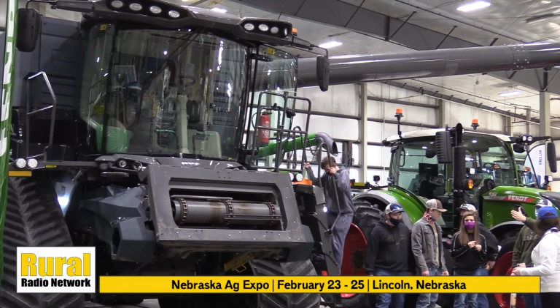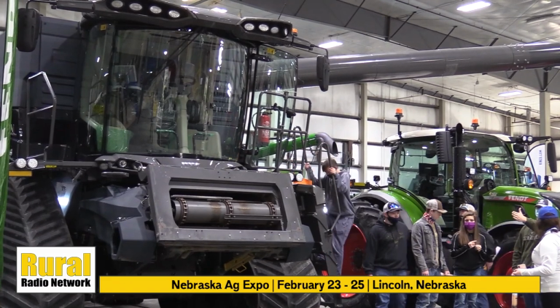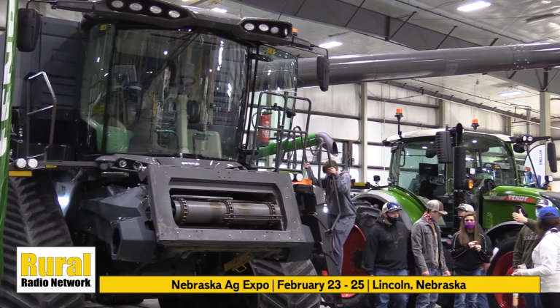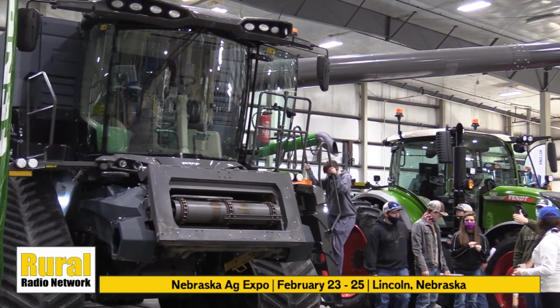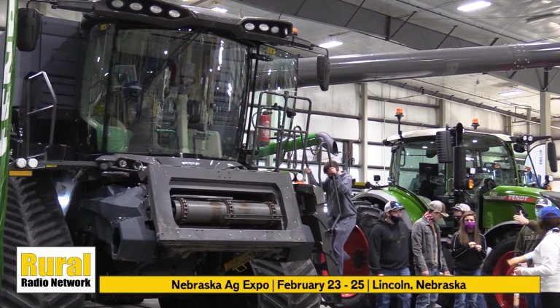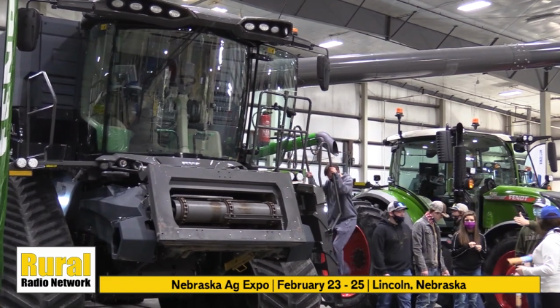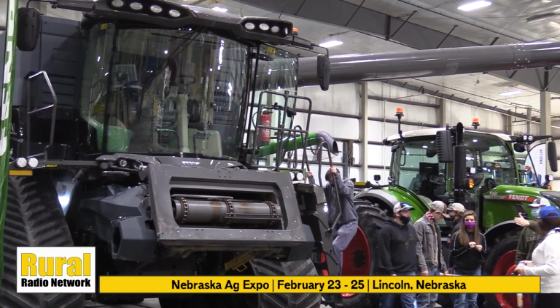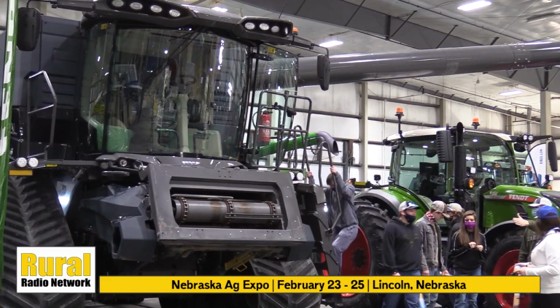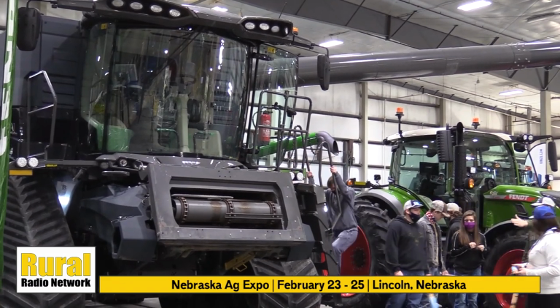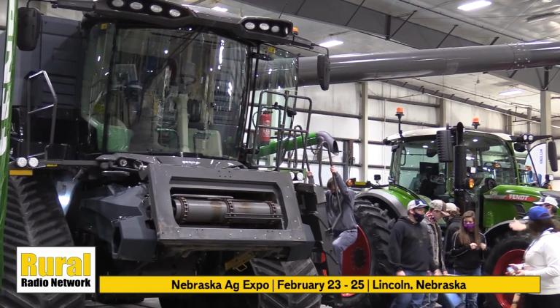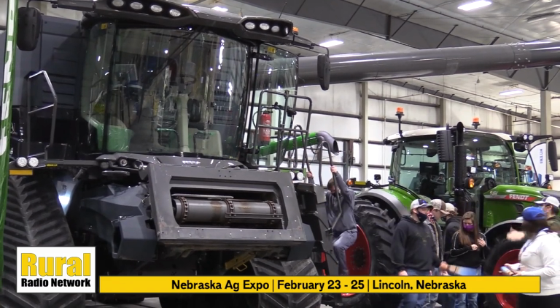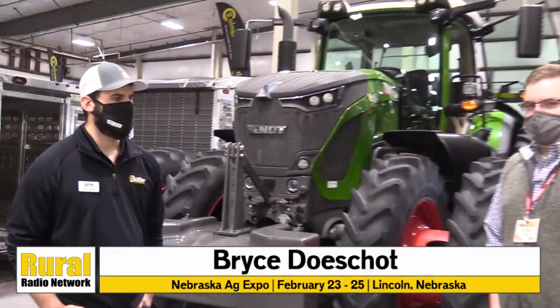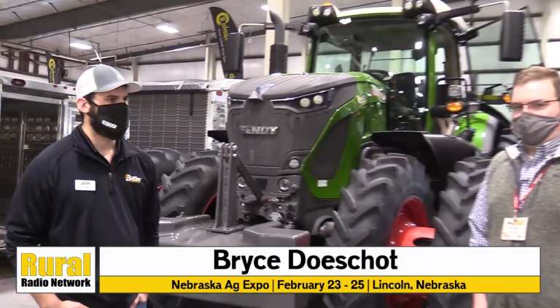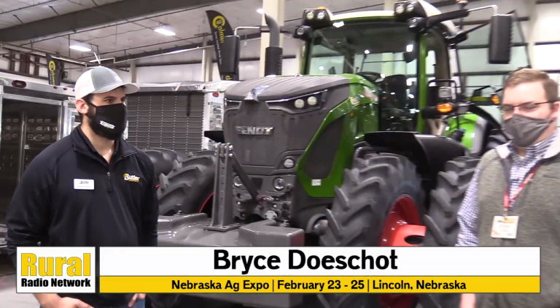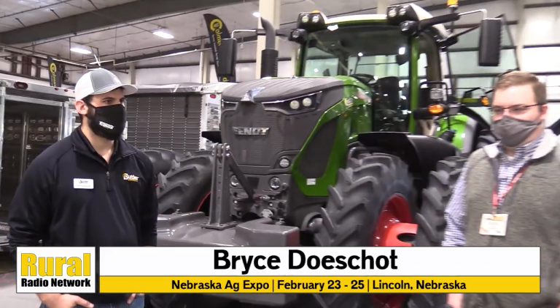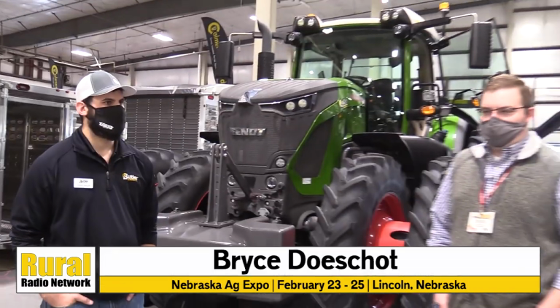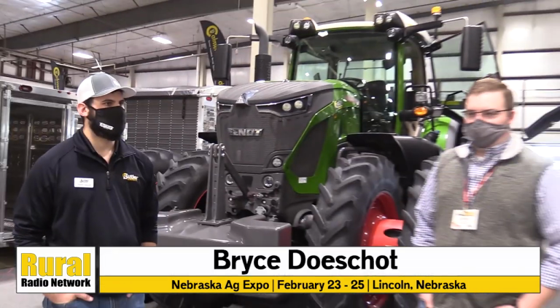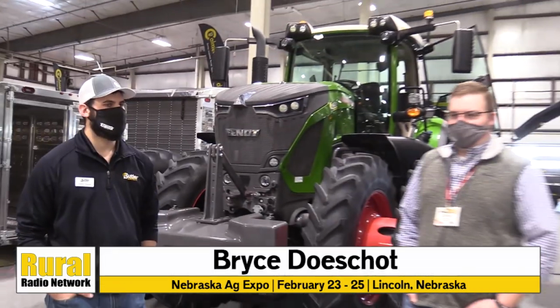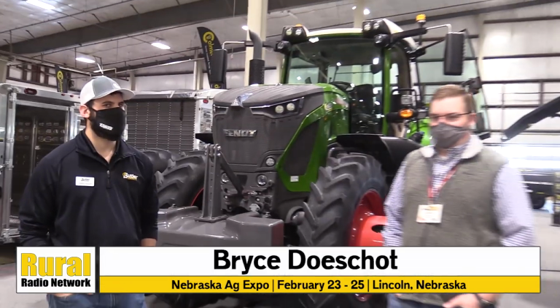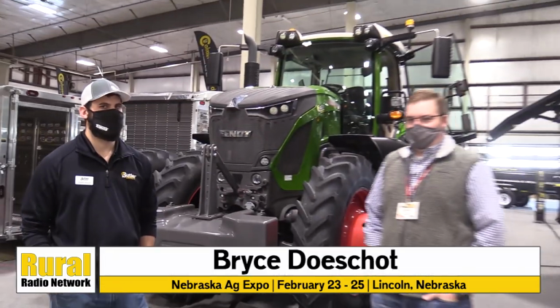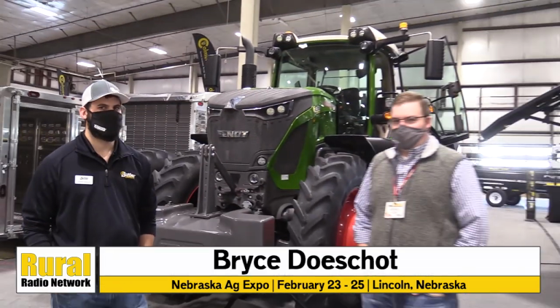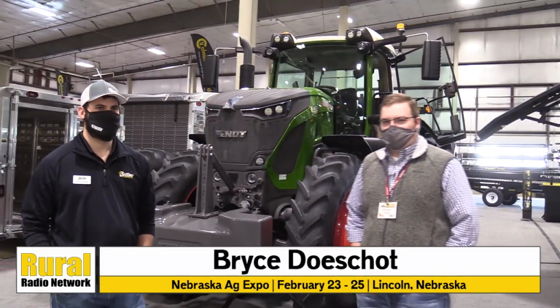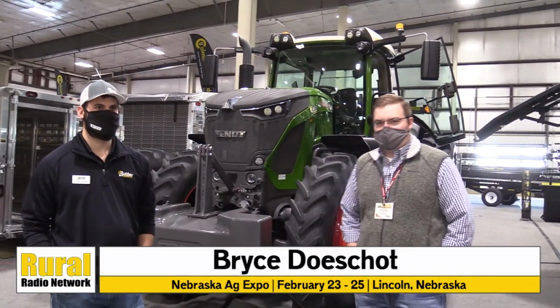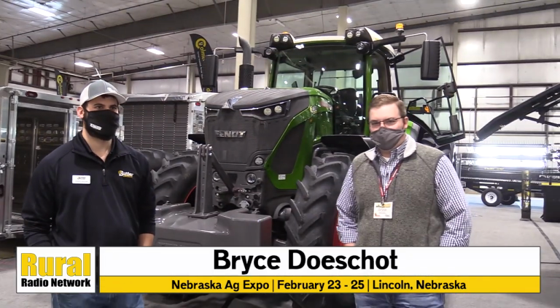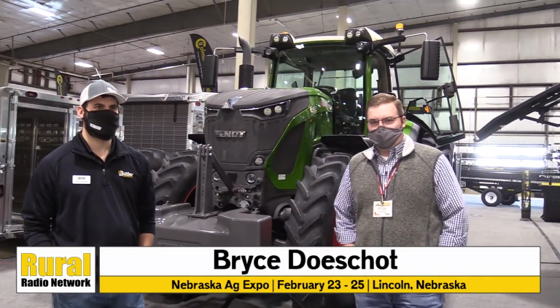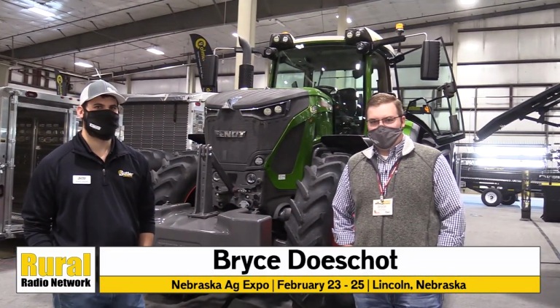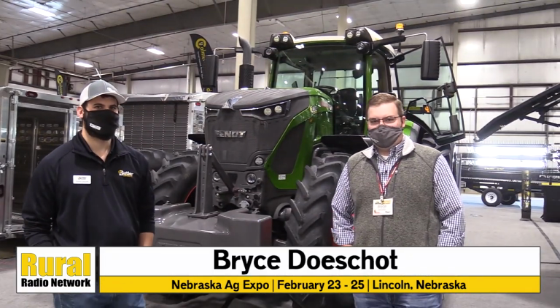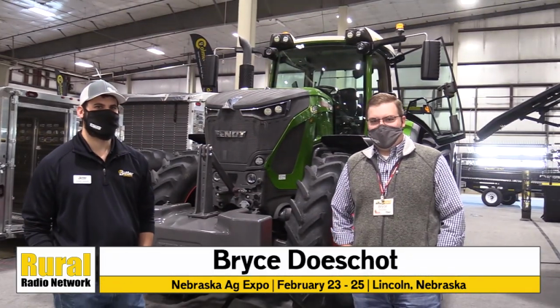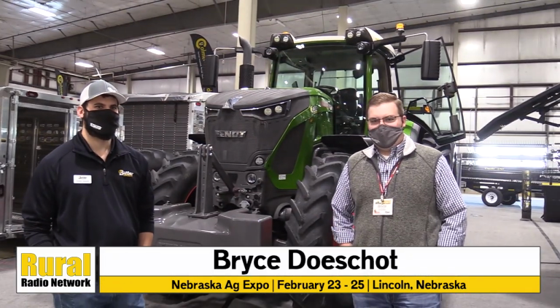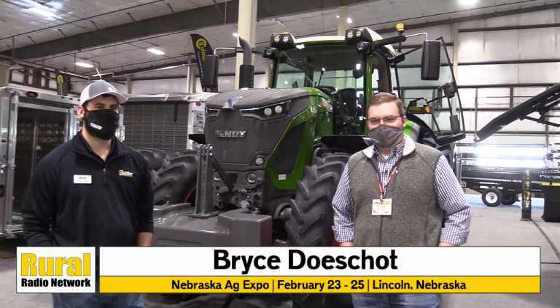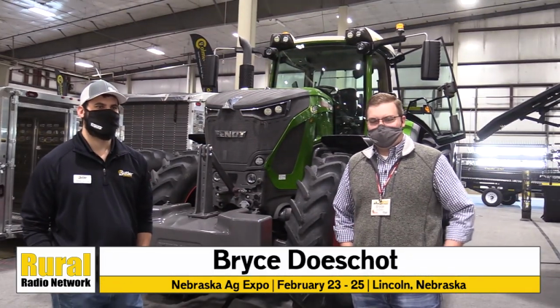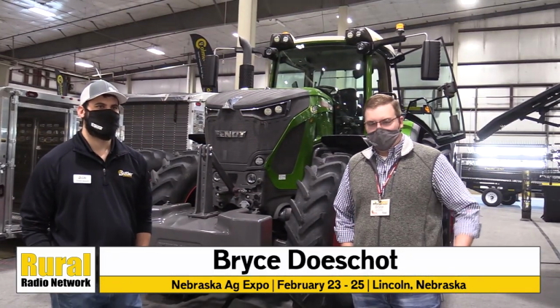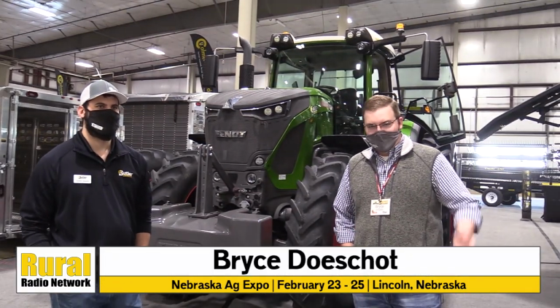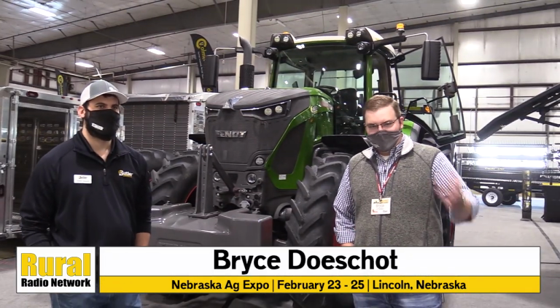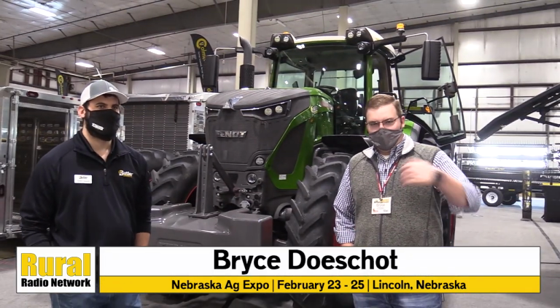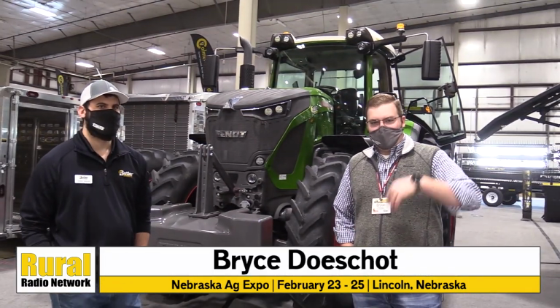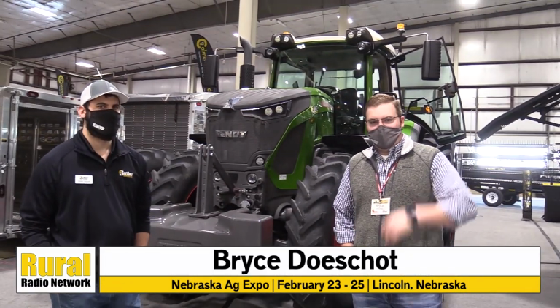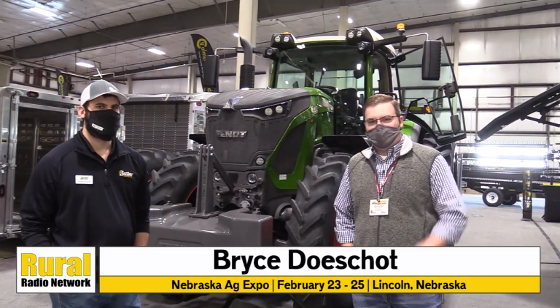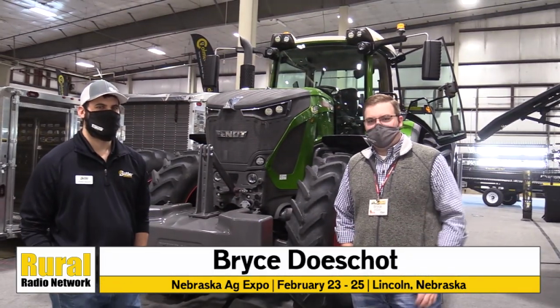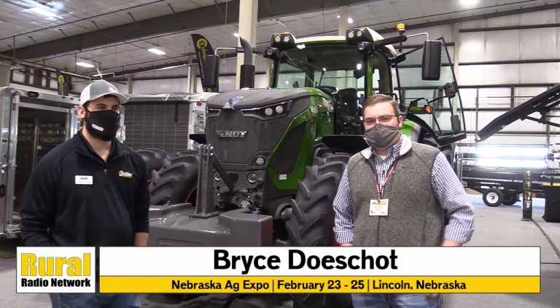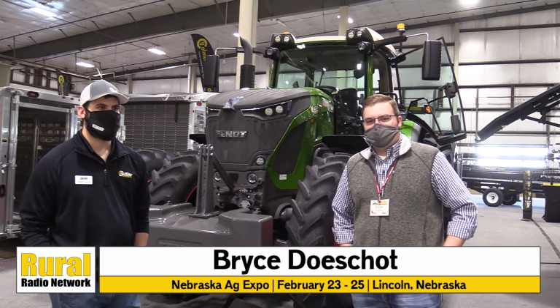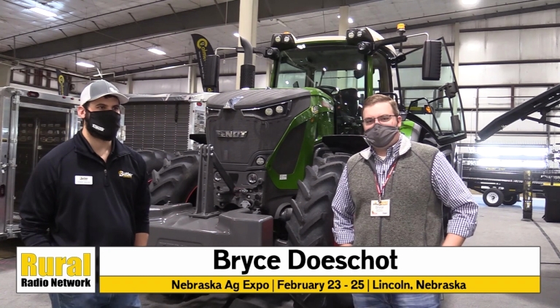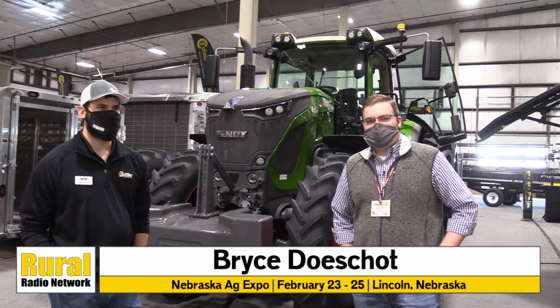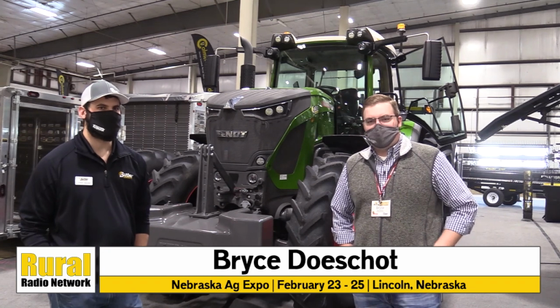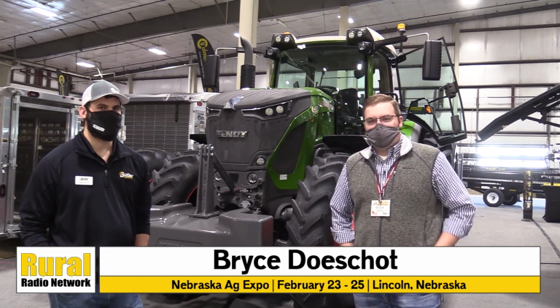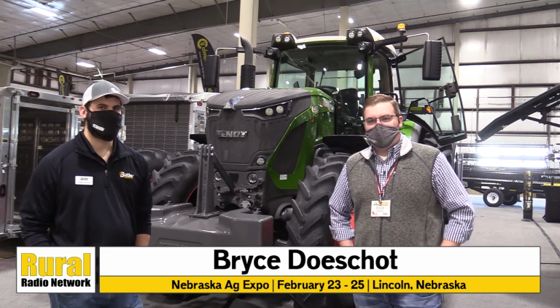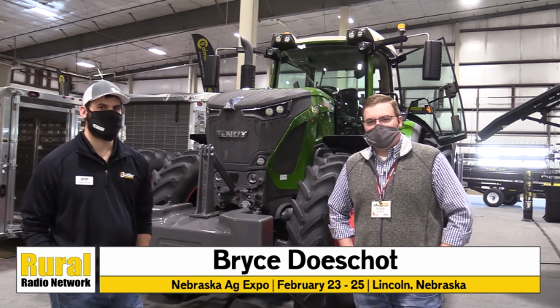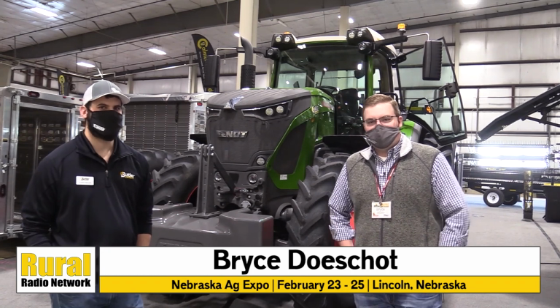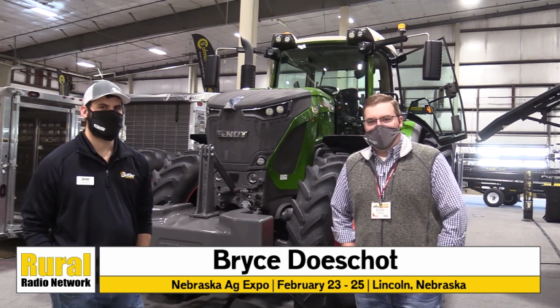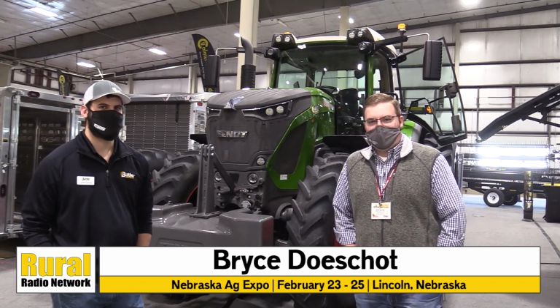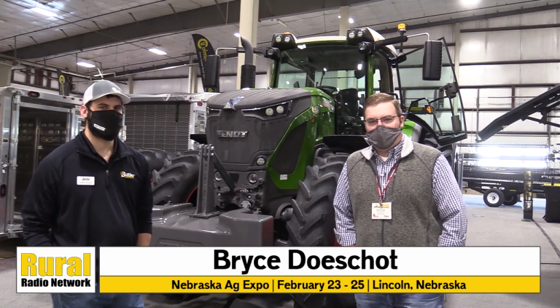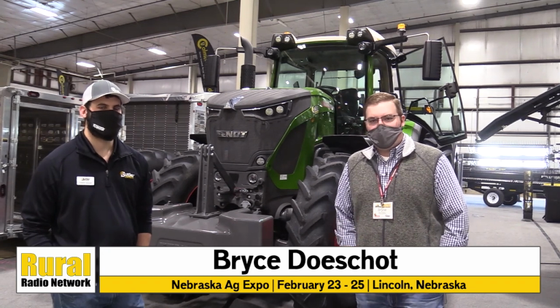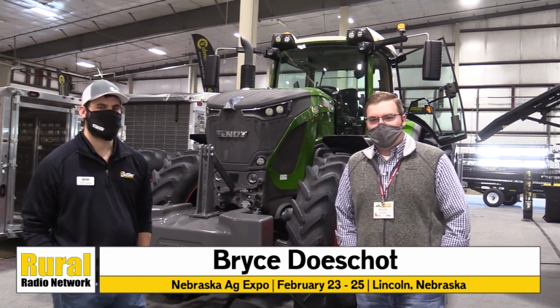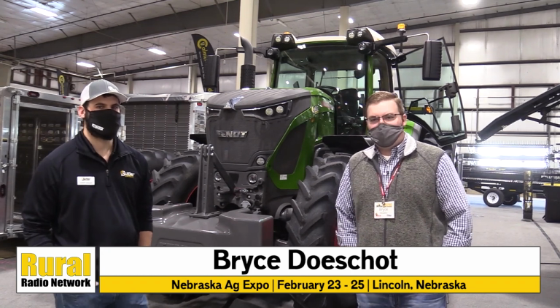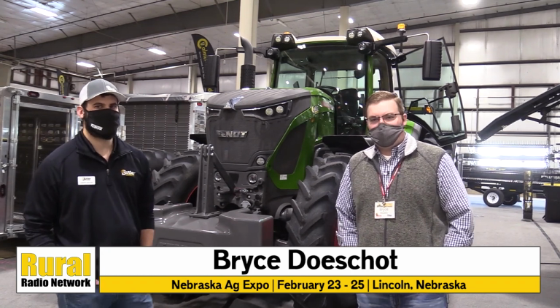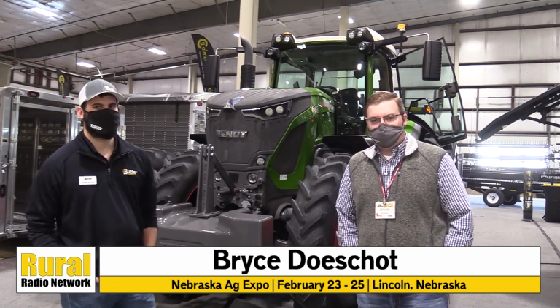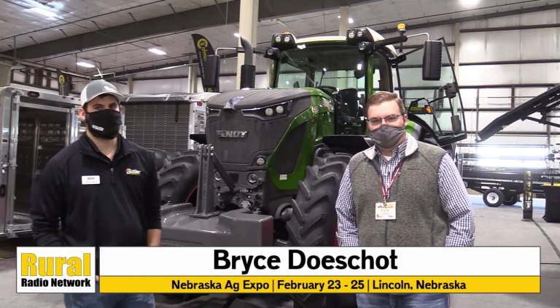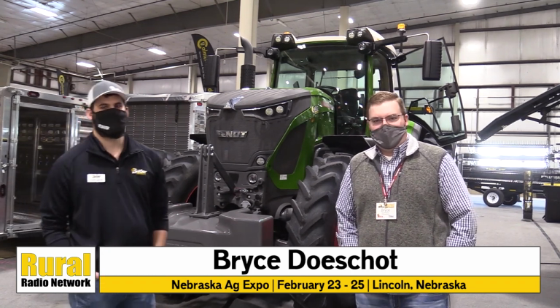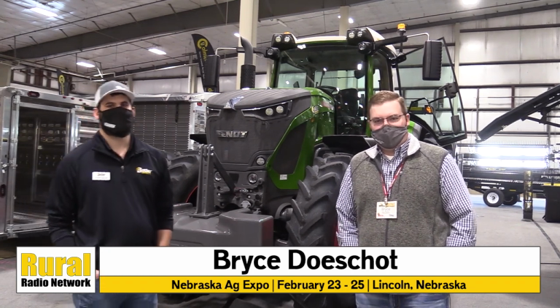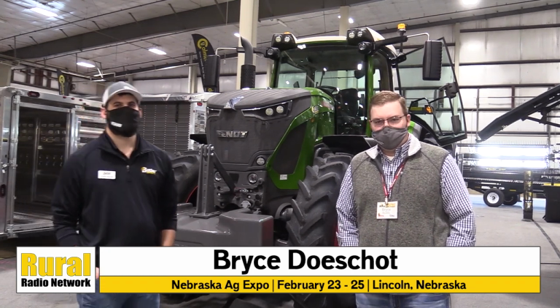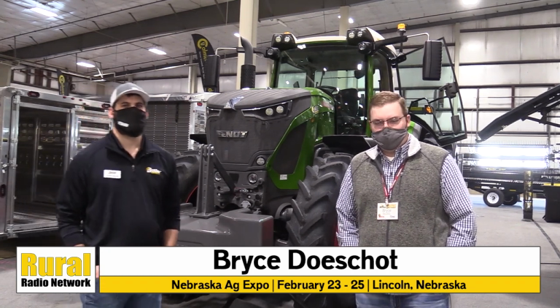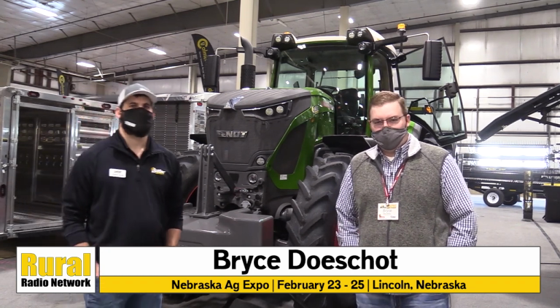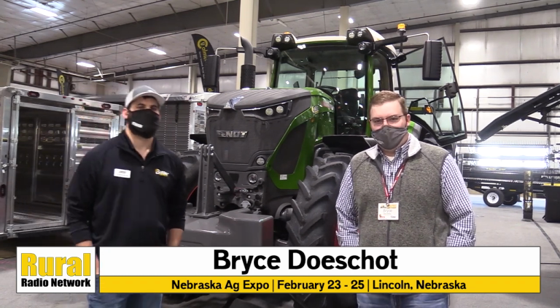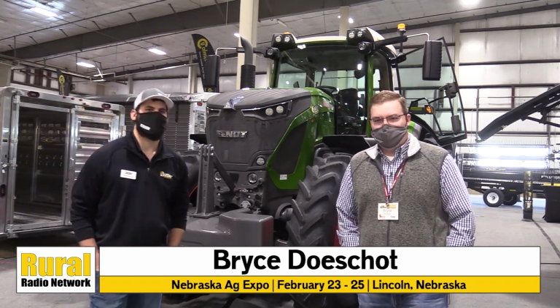Excellent. Tori, we appreciate the information catching up here at the Nebraska Ag Expo. Come on out, folks, and see Butler Ag Equipment as well as the Agco brand.